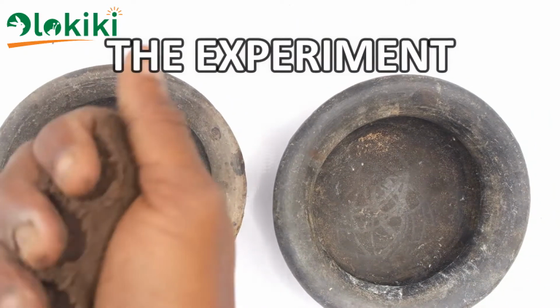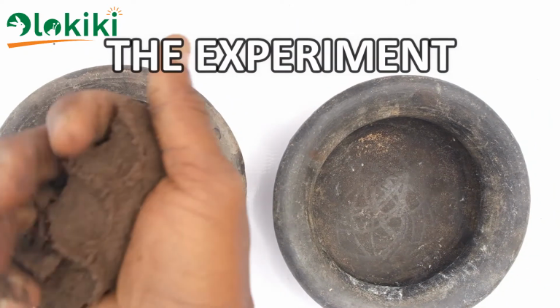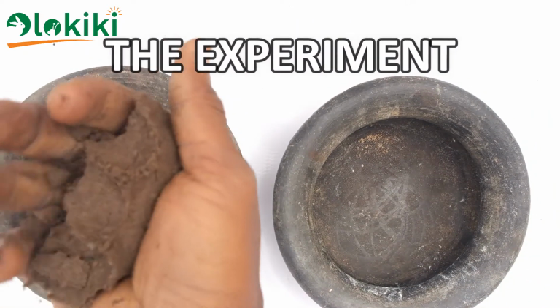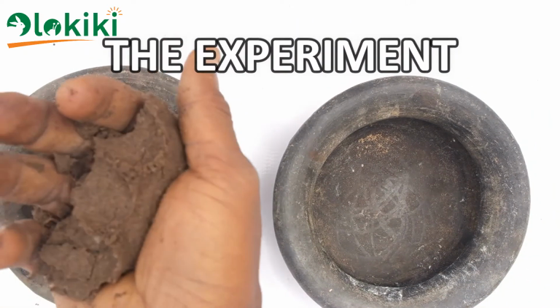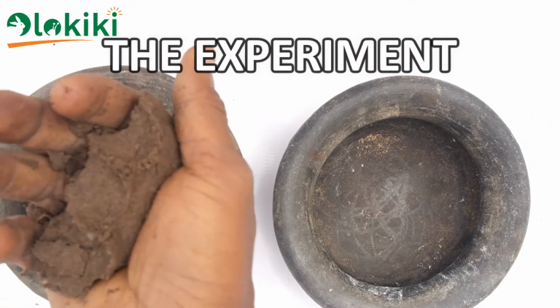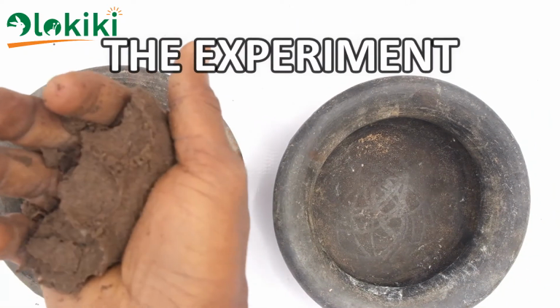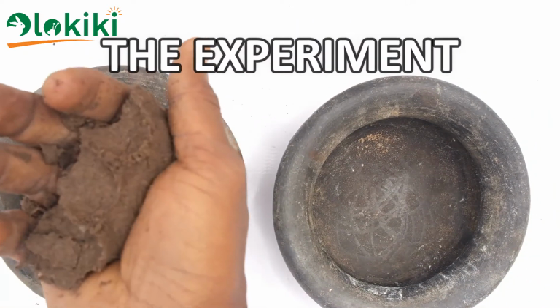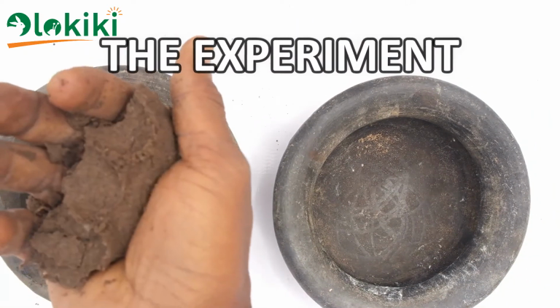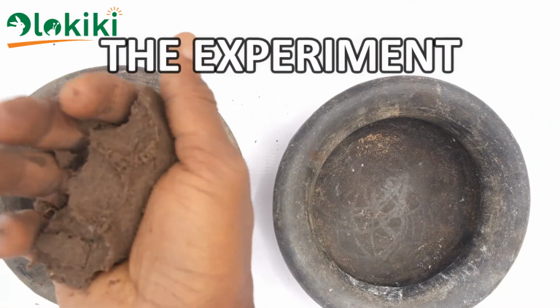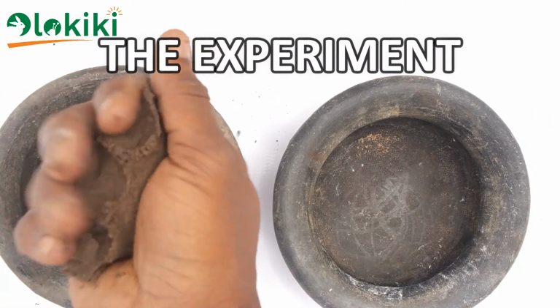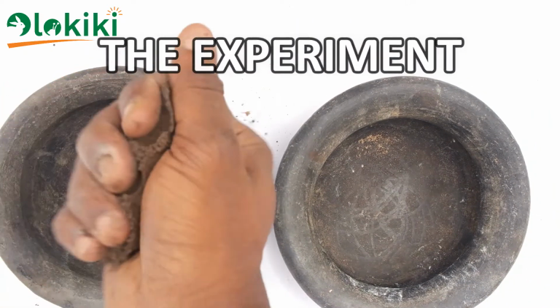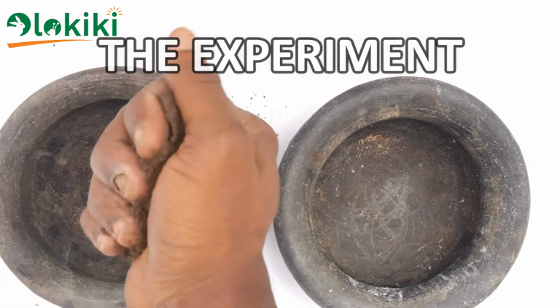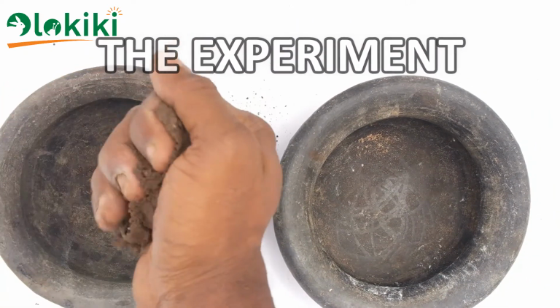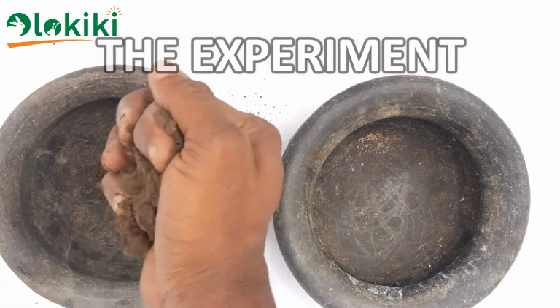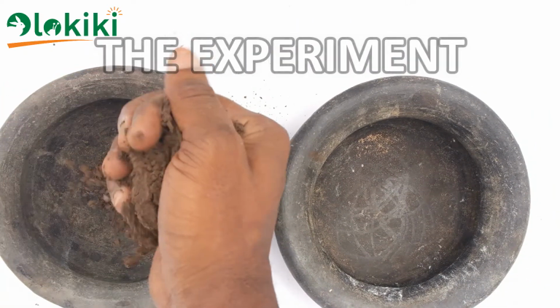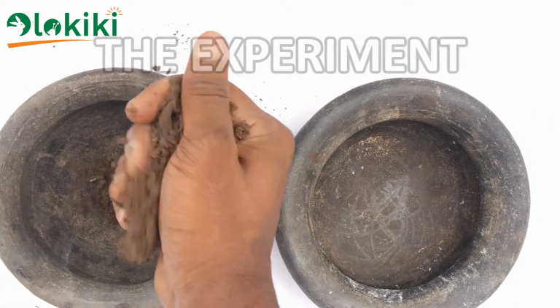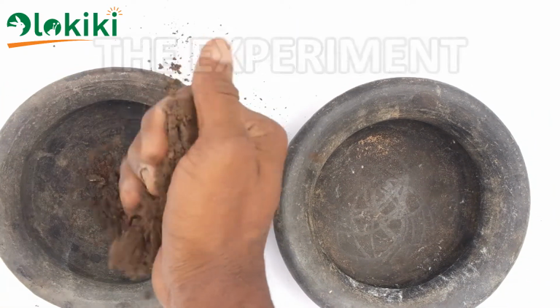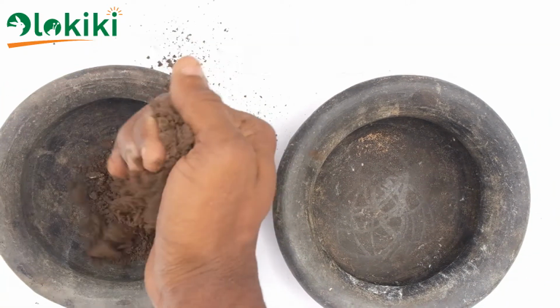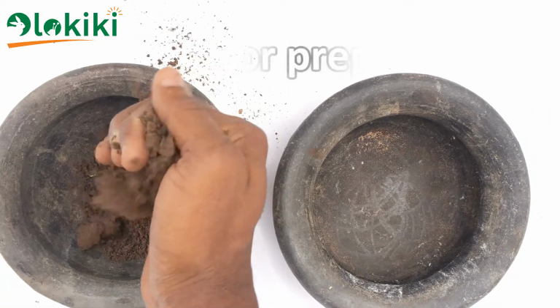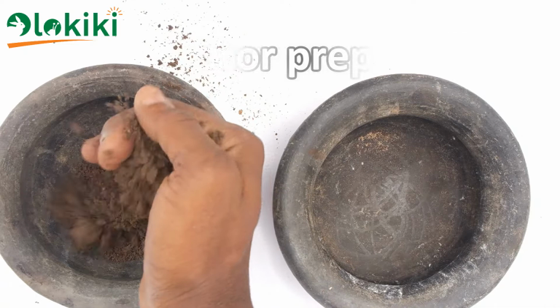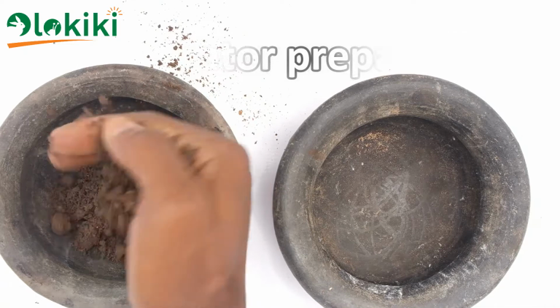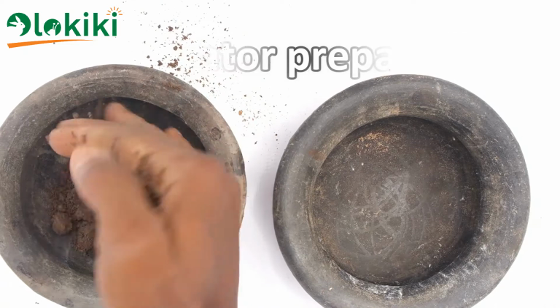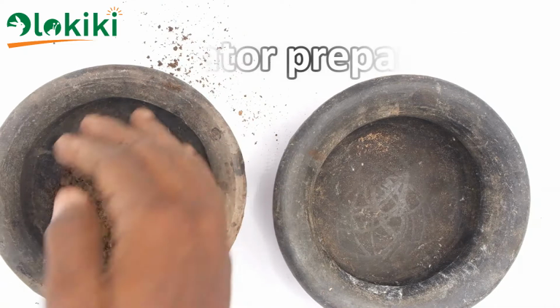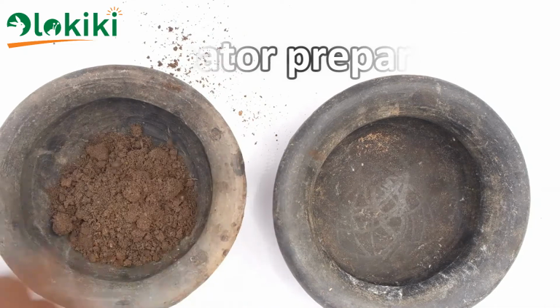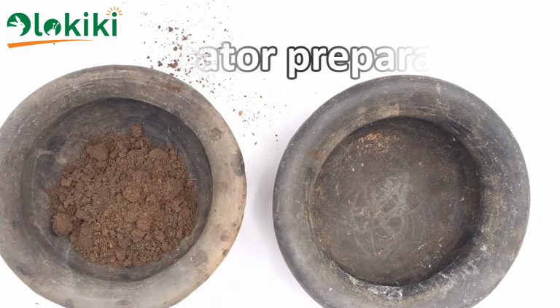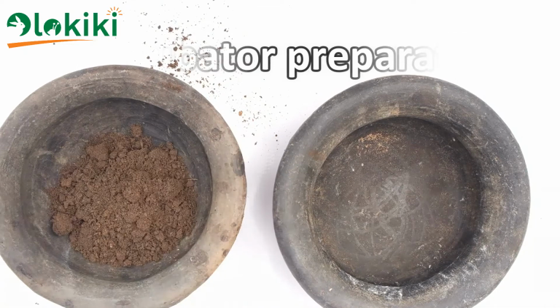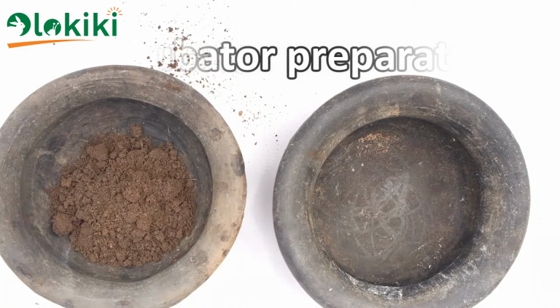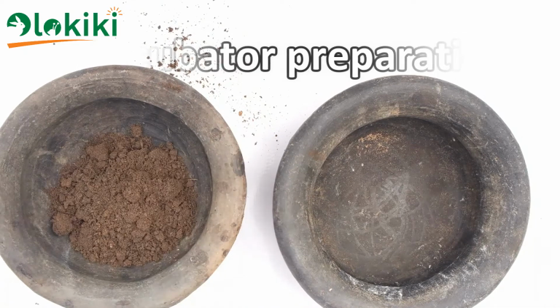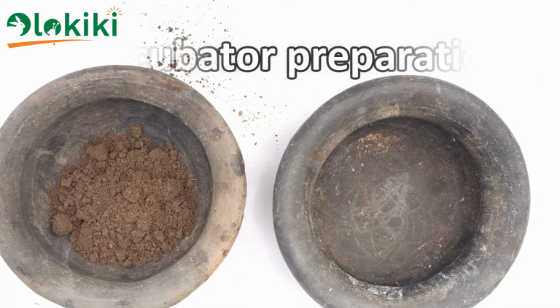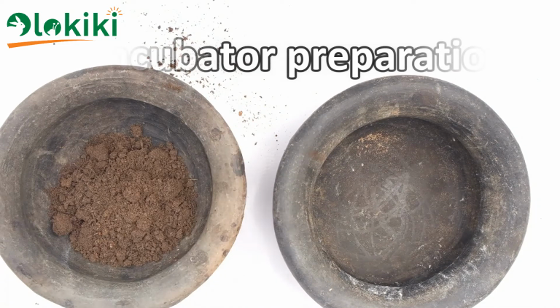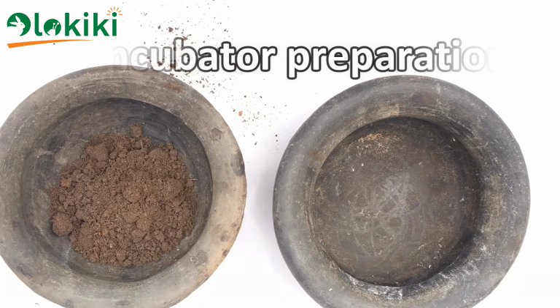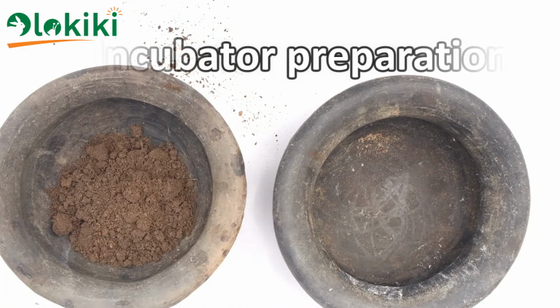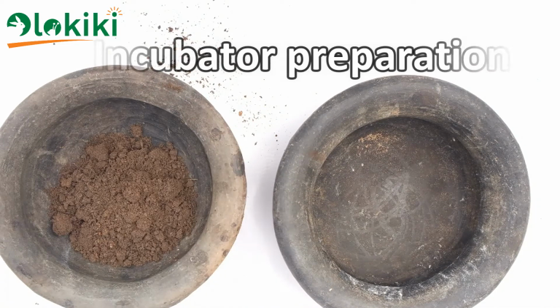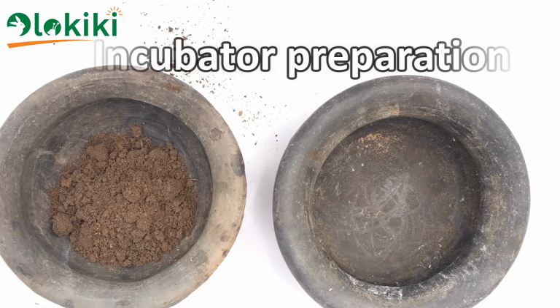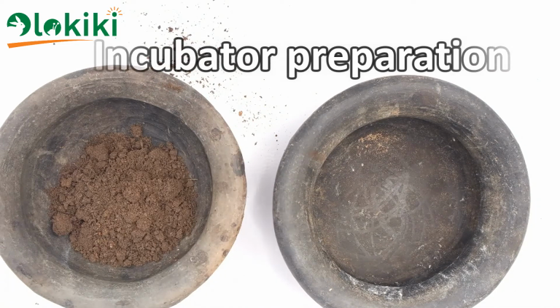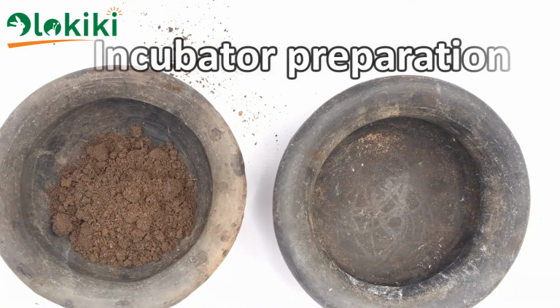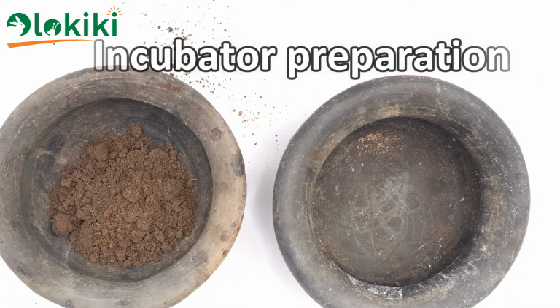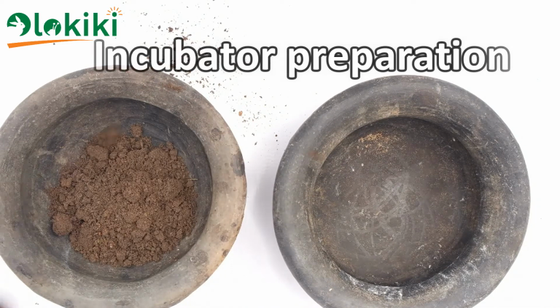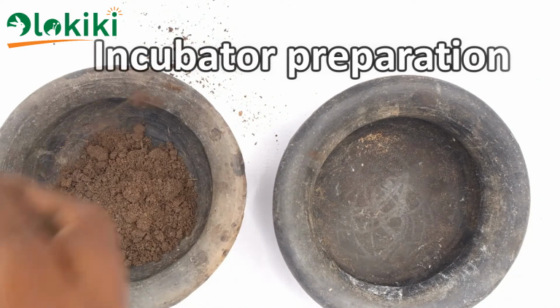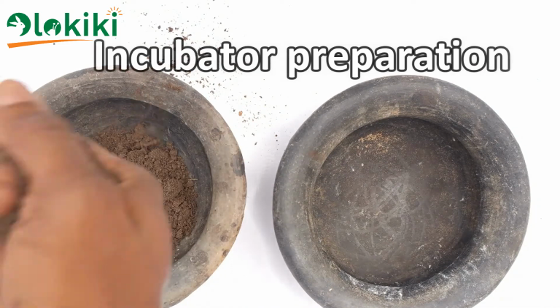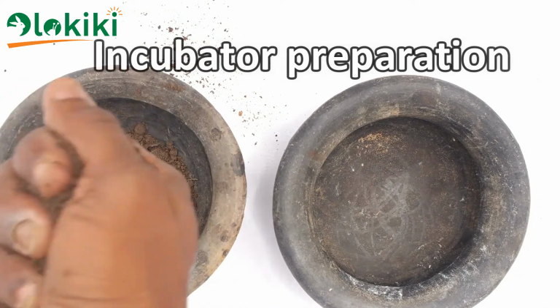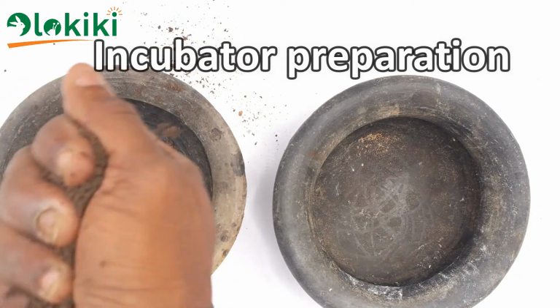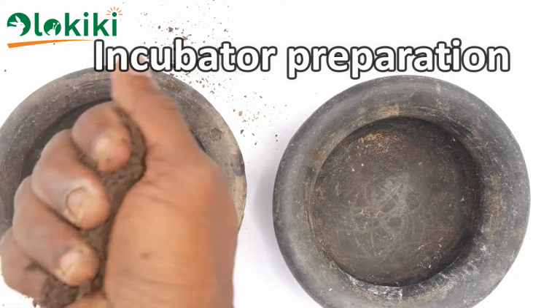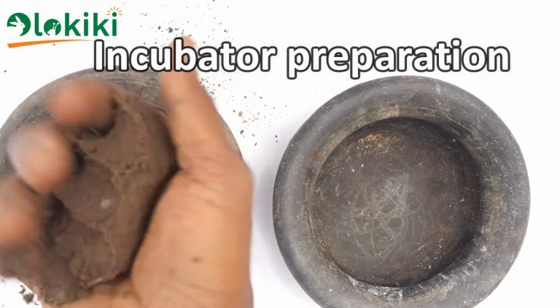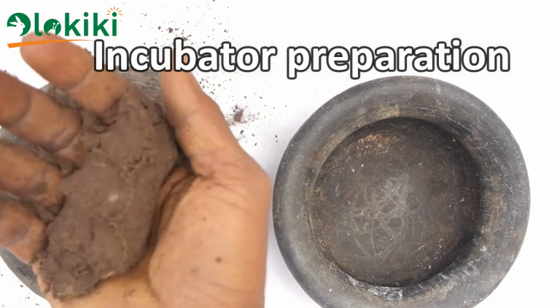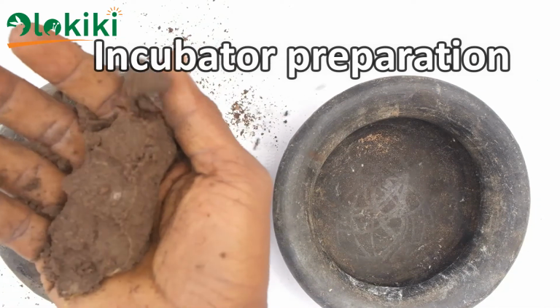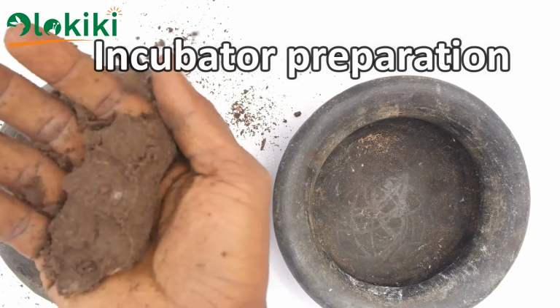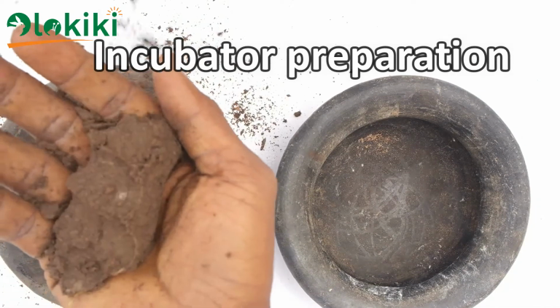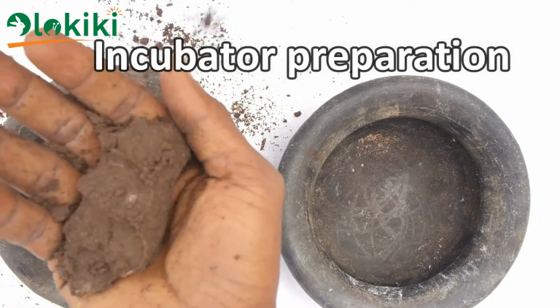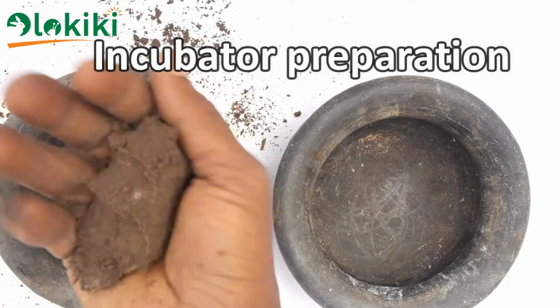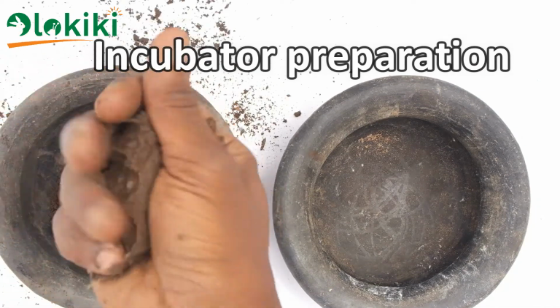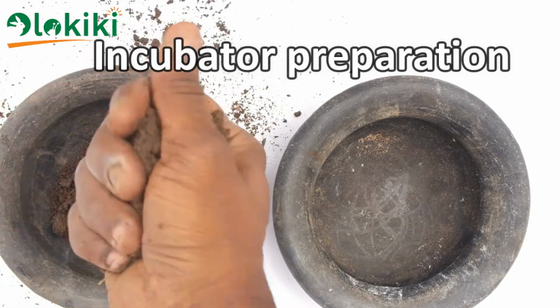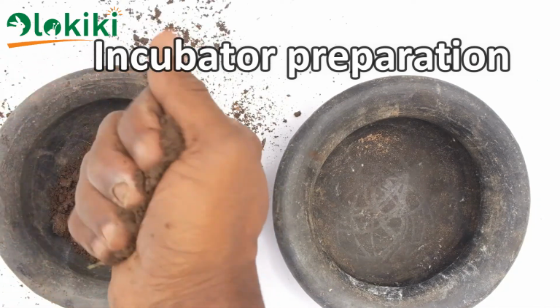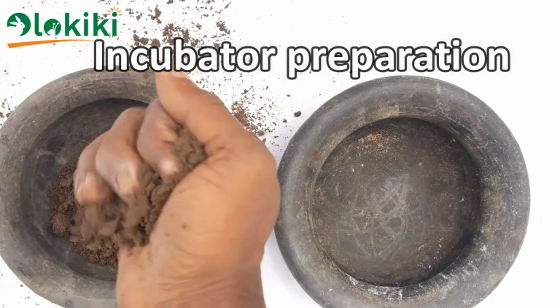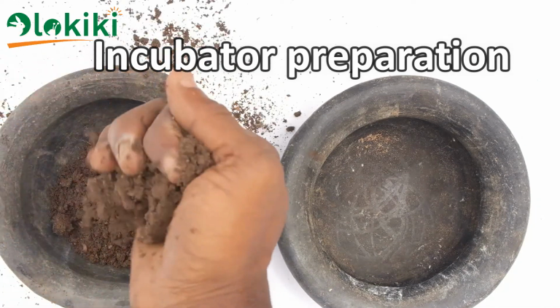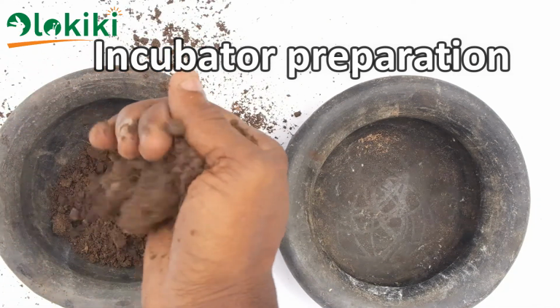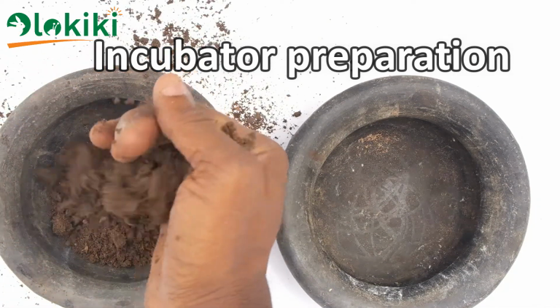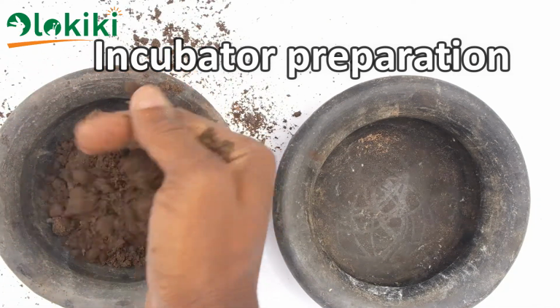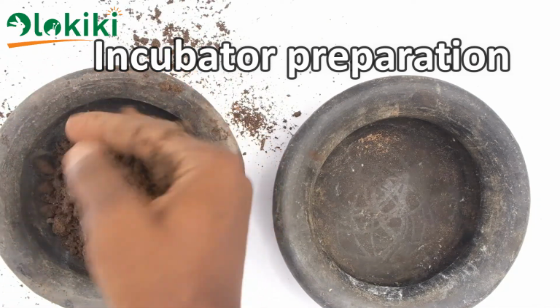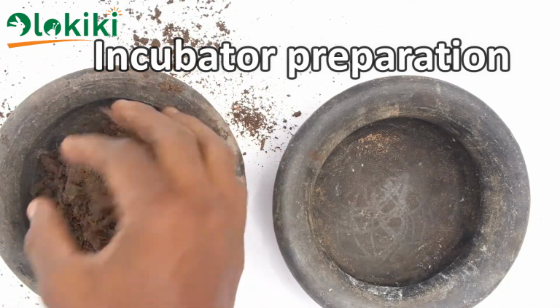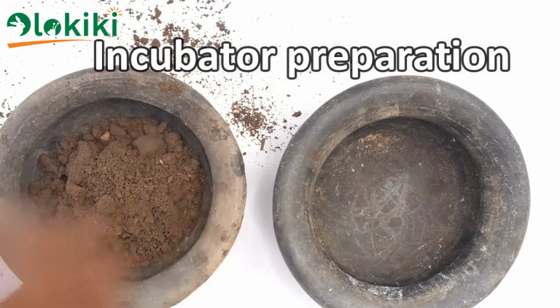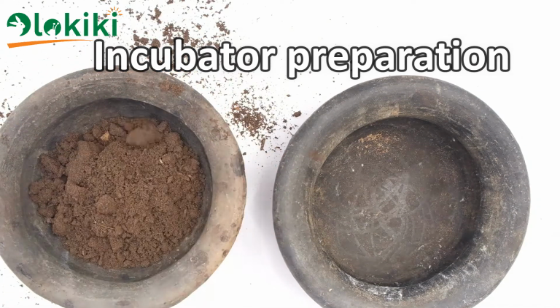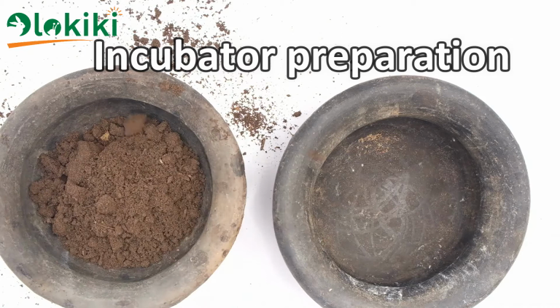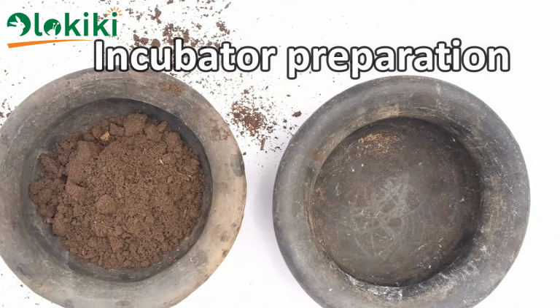I prefer using clay pots as vessels for incubating small numbers of eggs because it provides a stable environment for the incubated eggs.